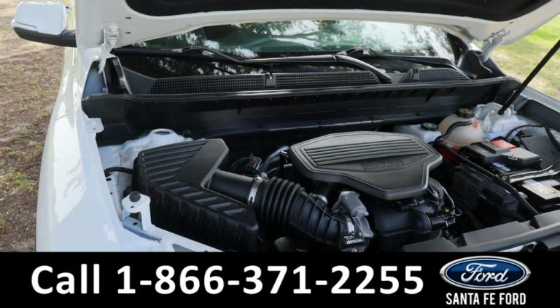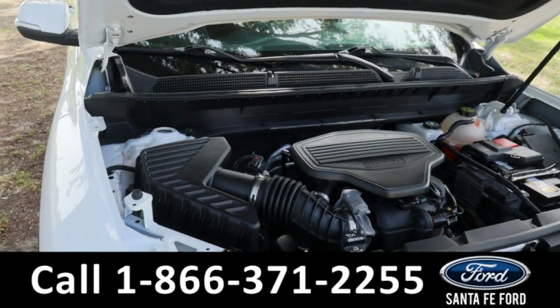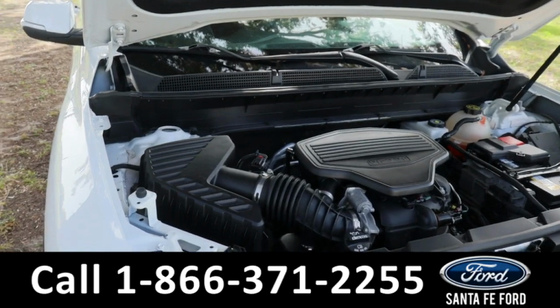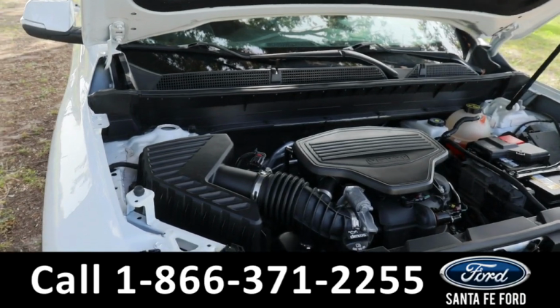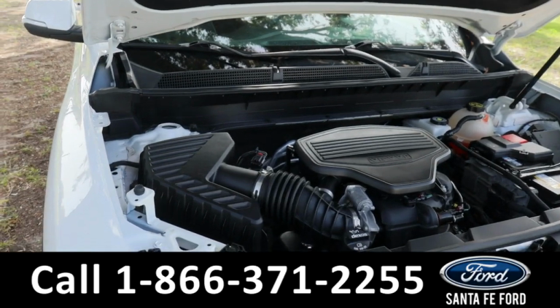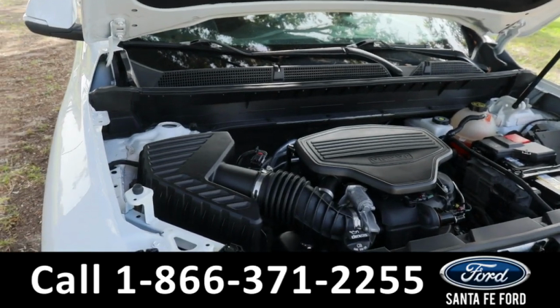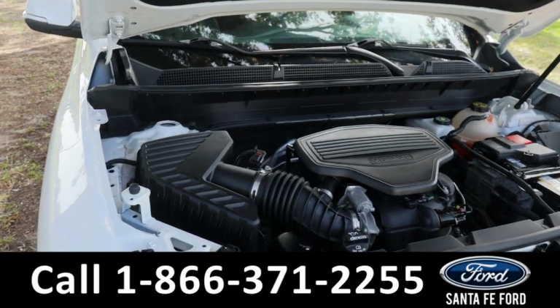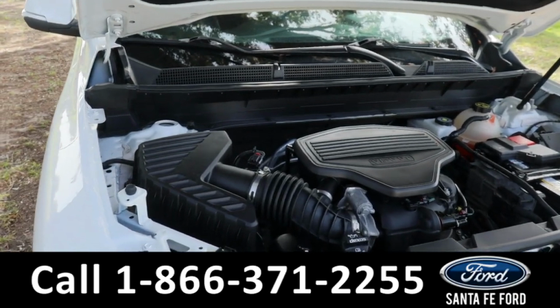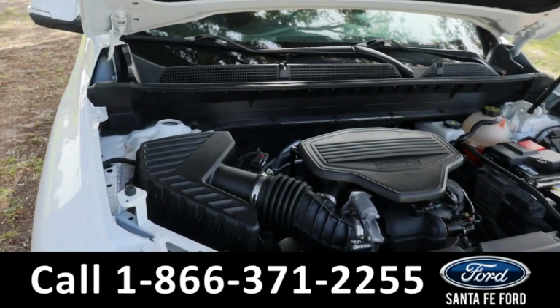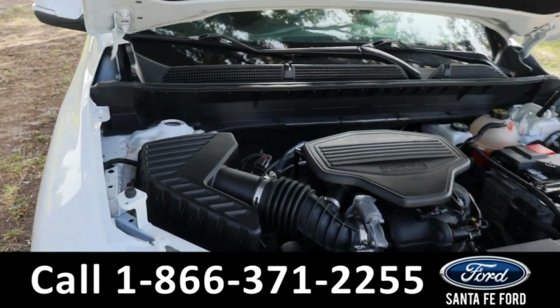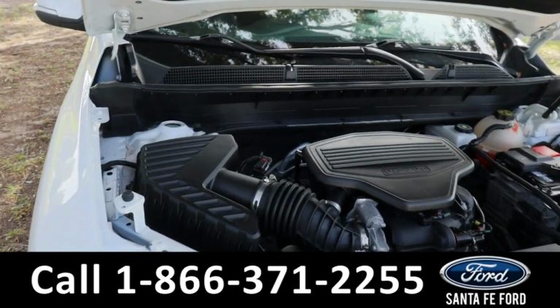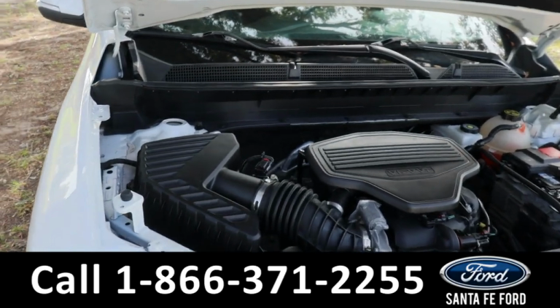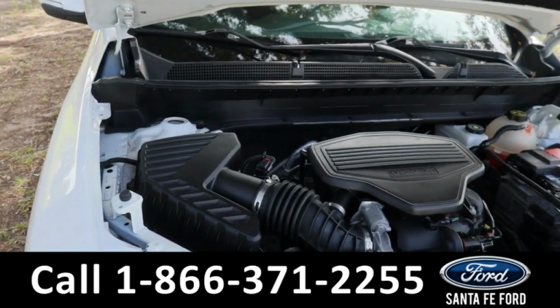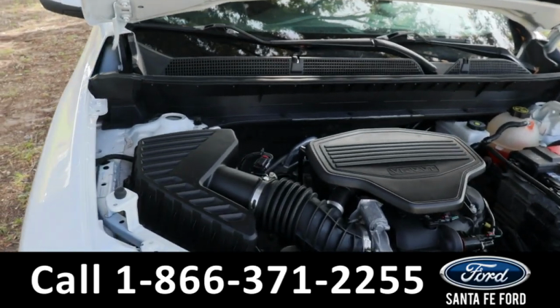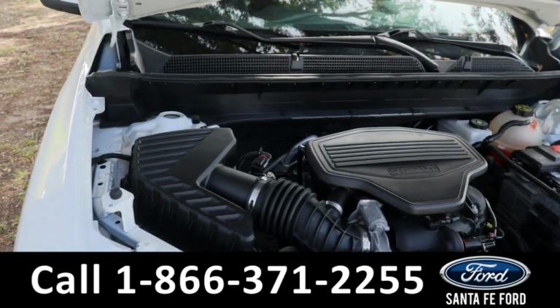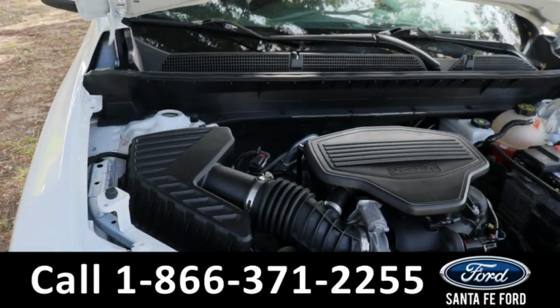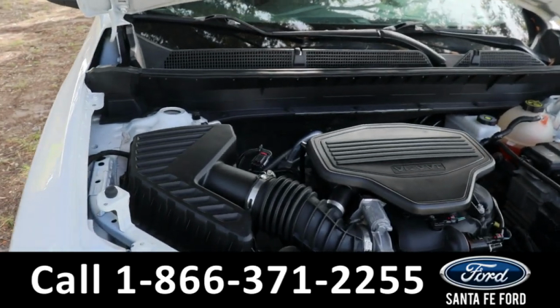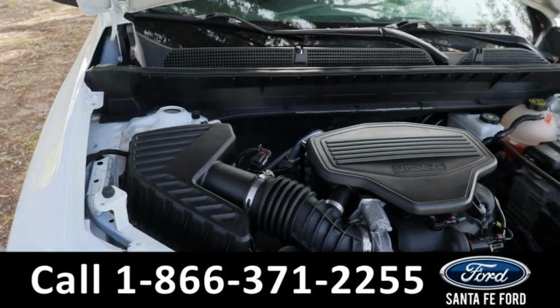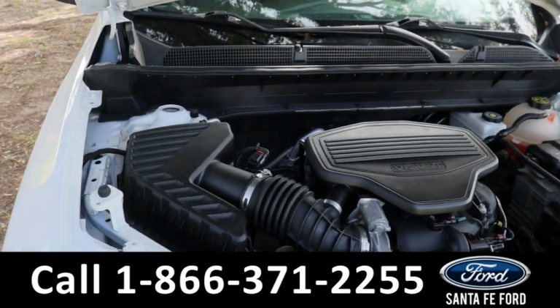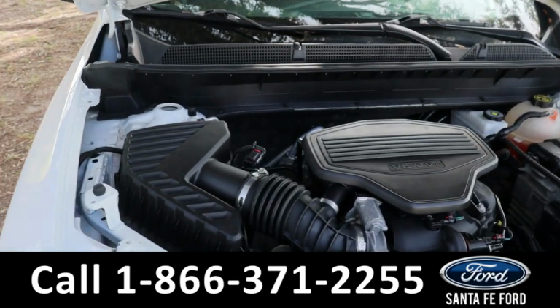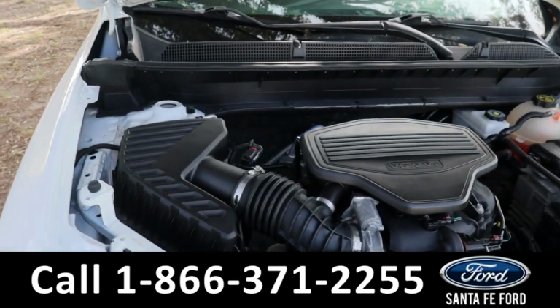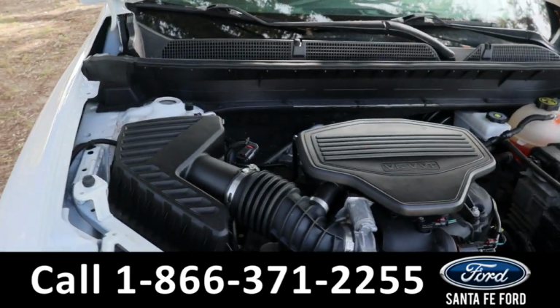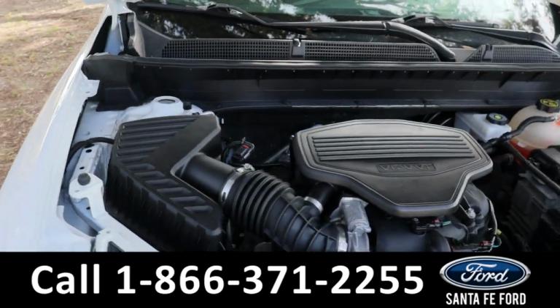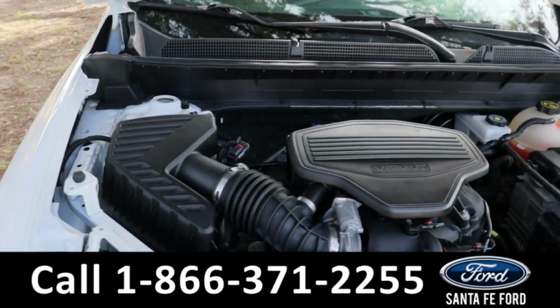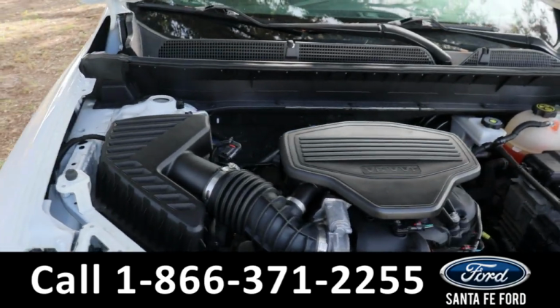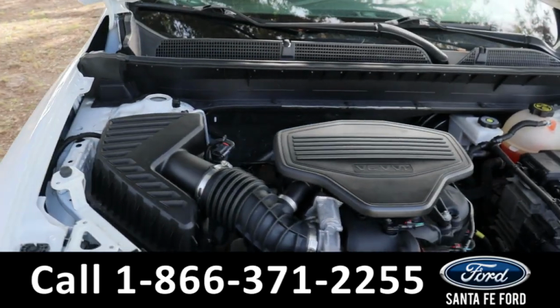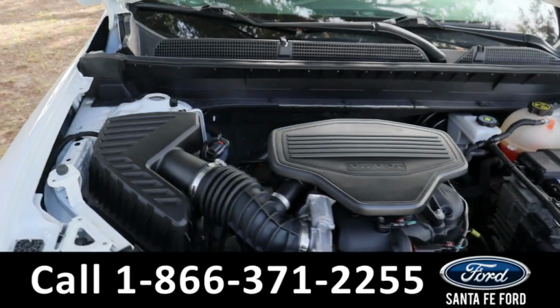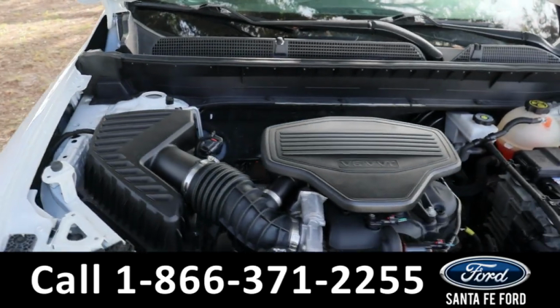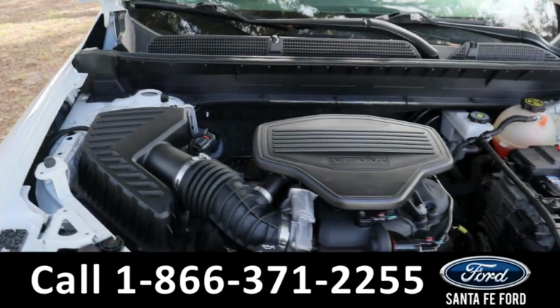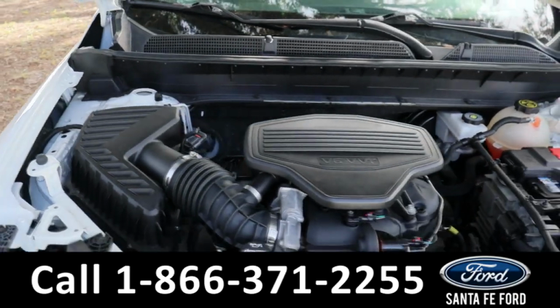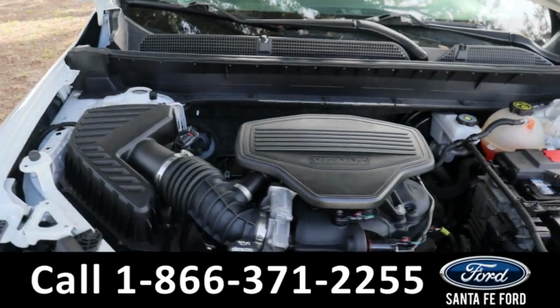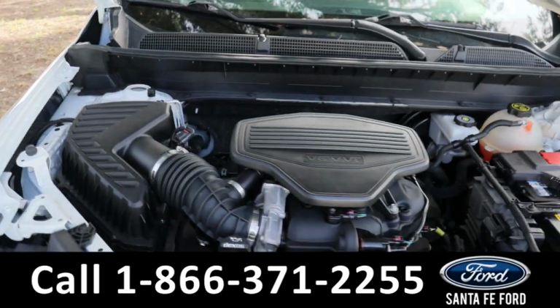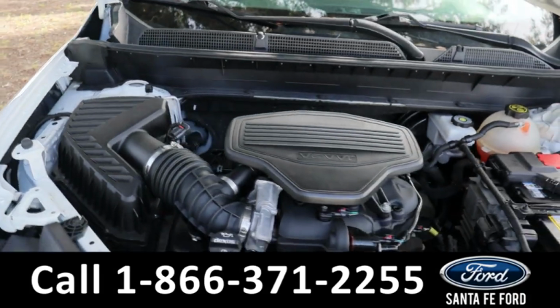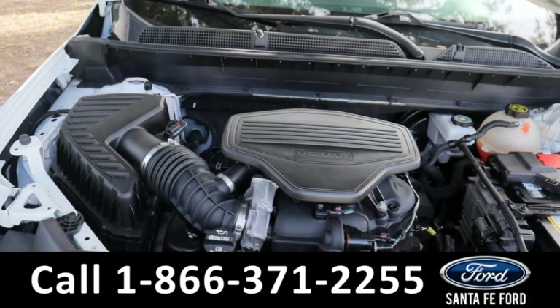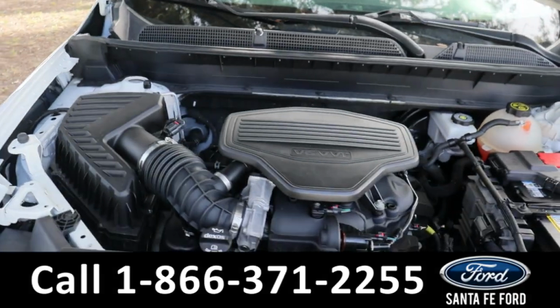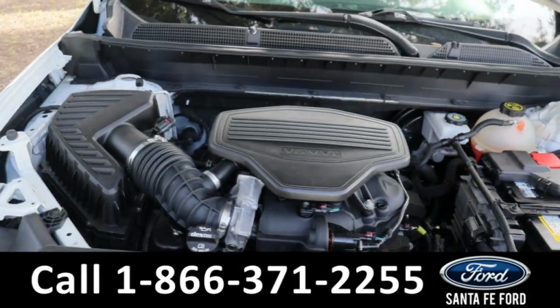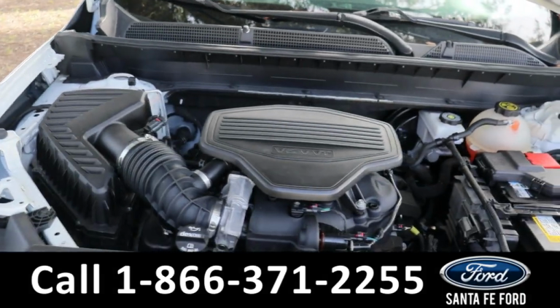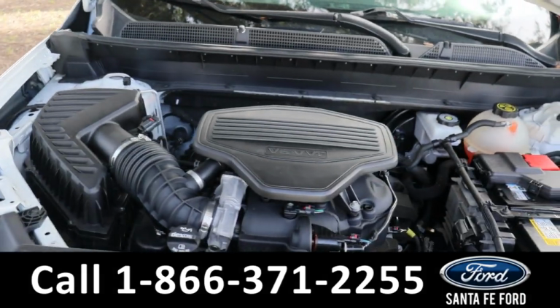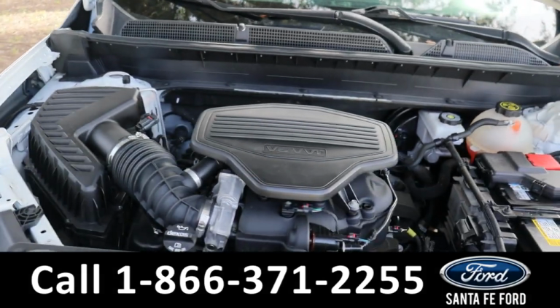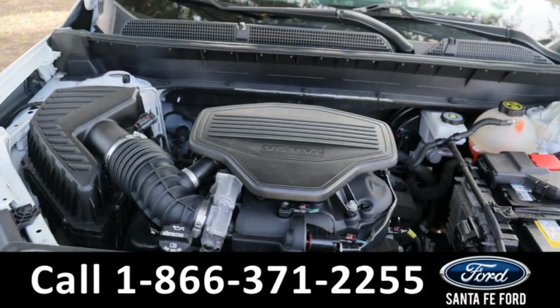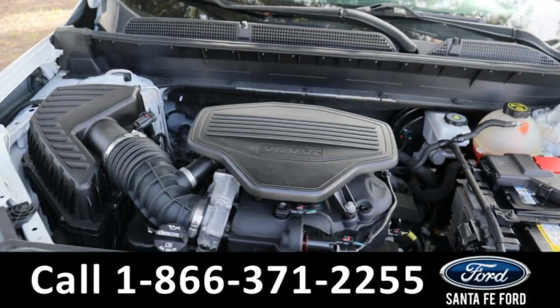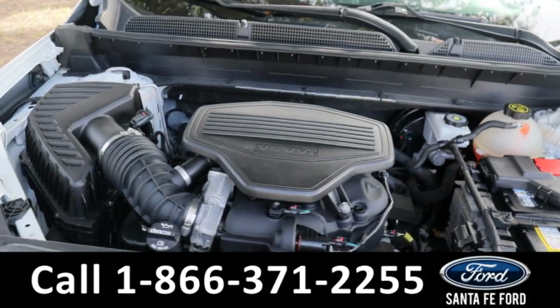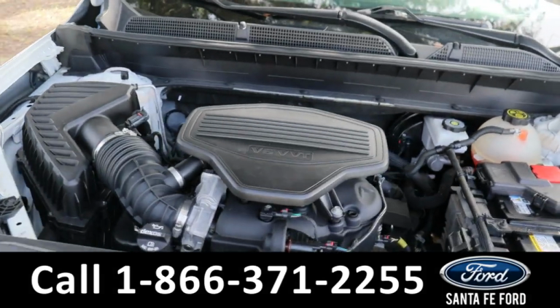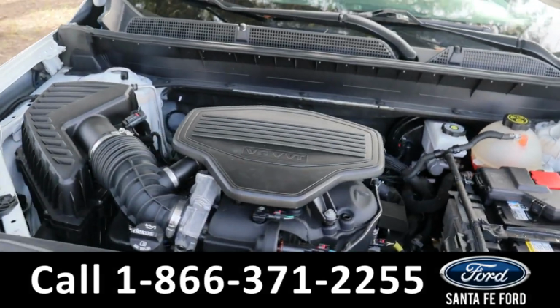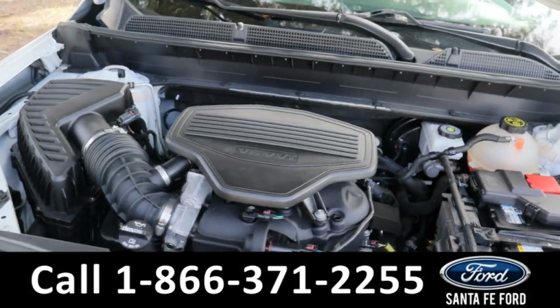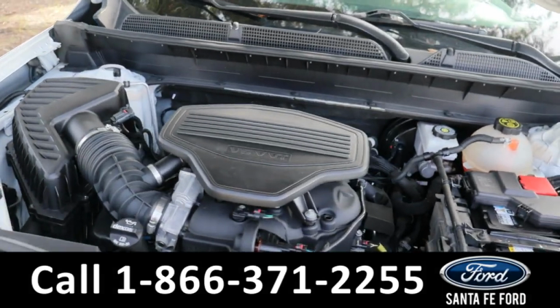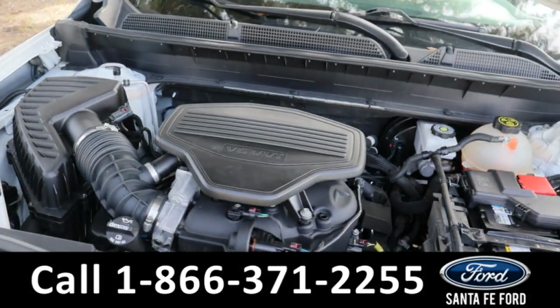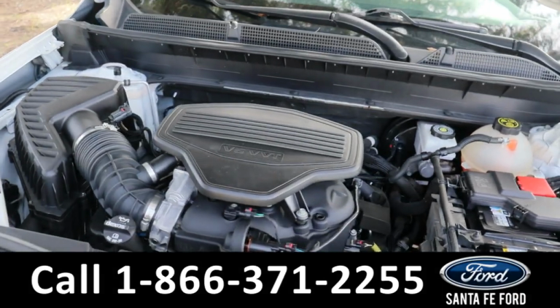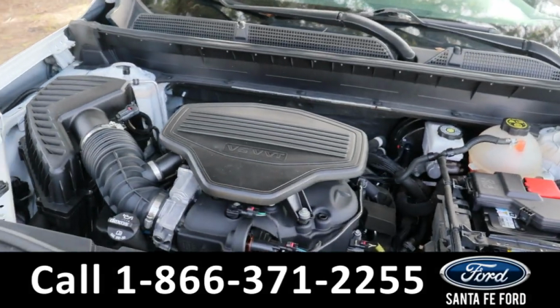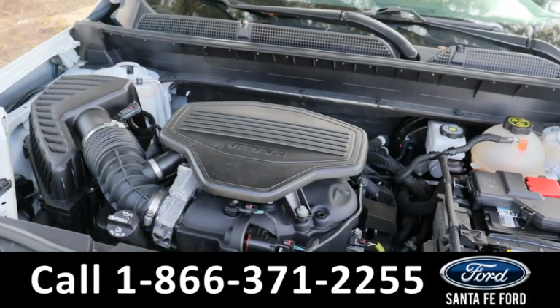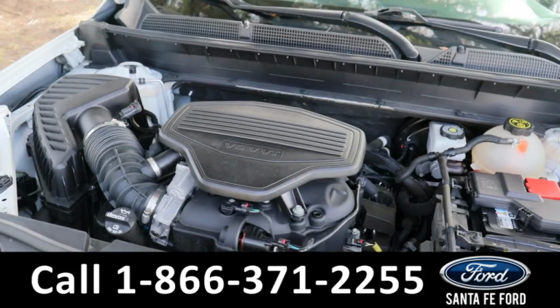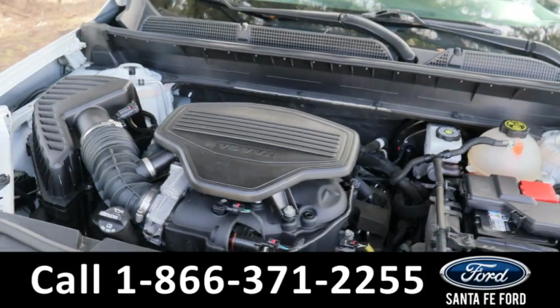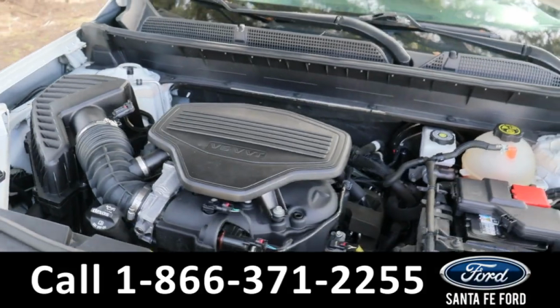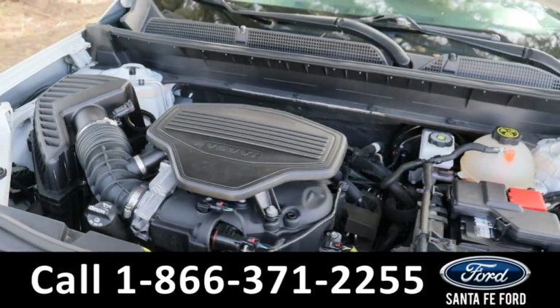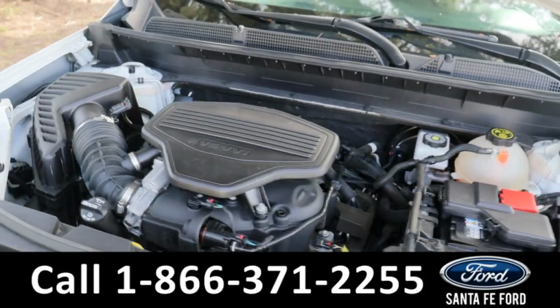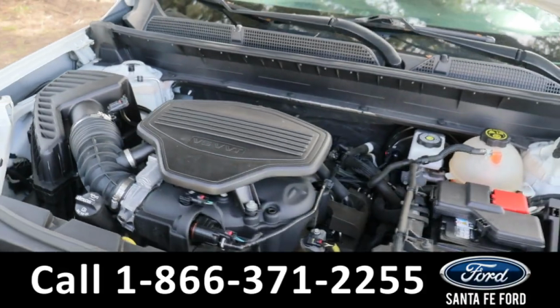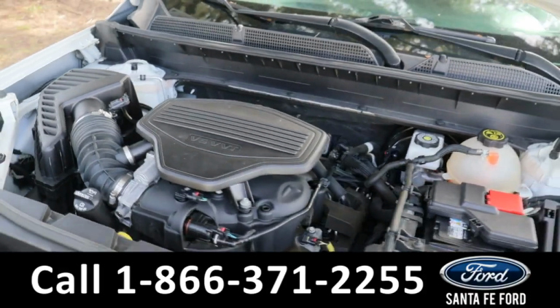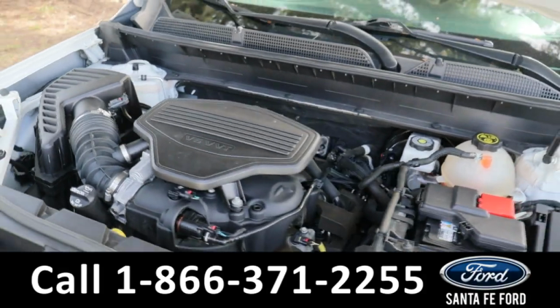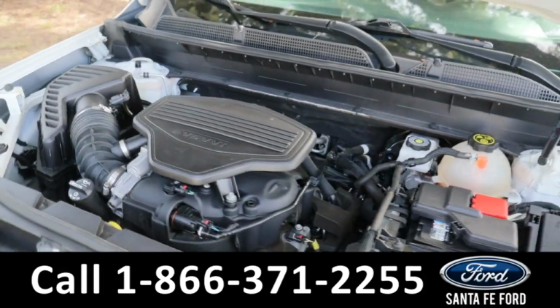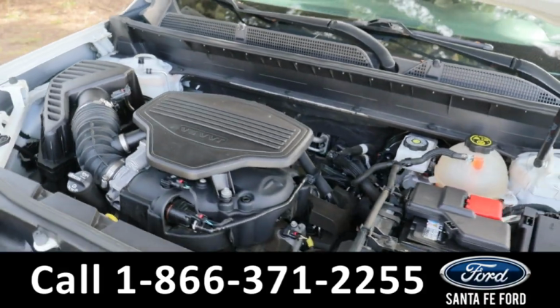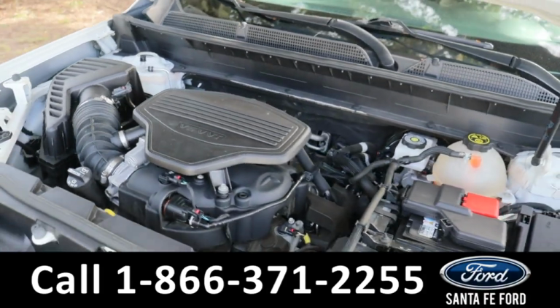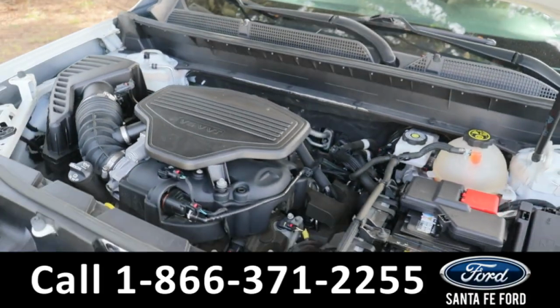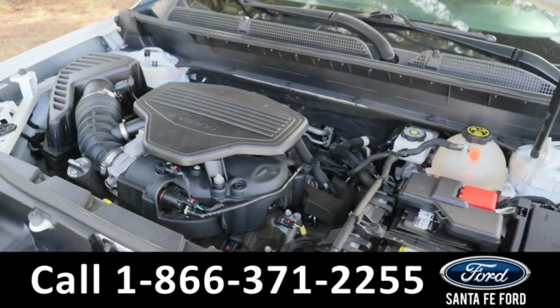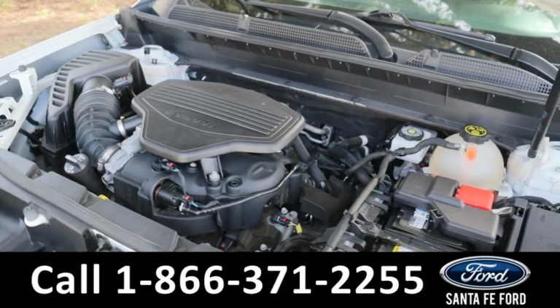Now taking a look under the hood, this comes with a 3.6 liter V6 engine.